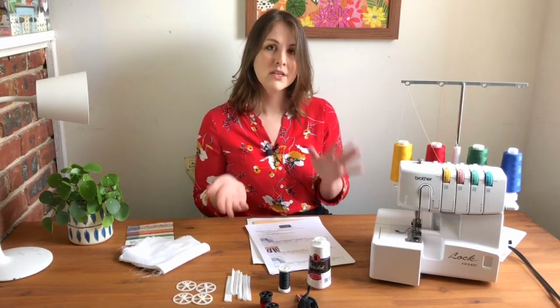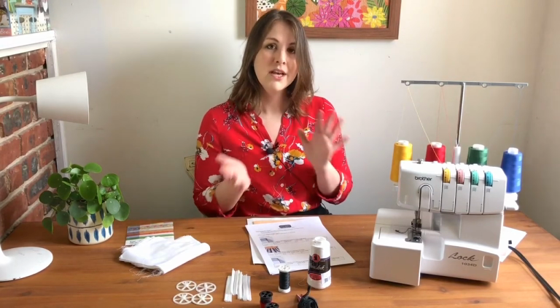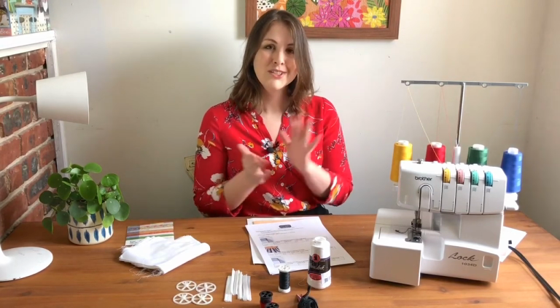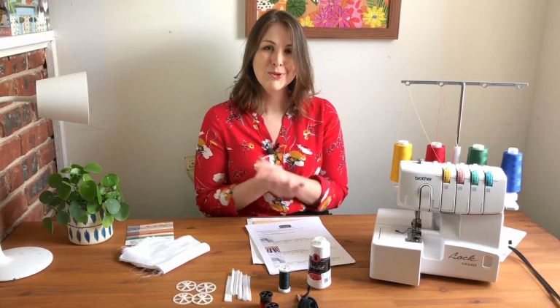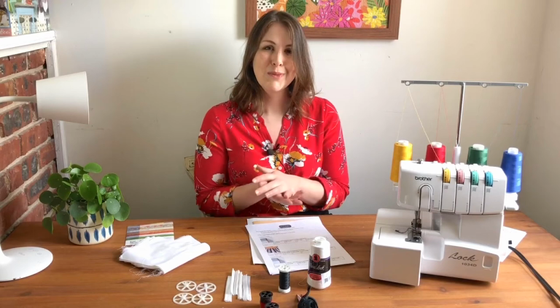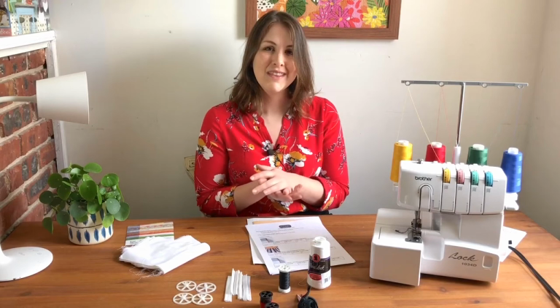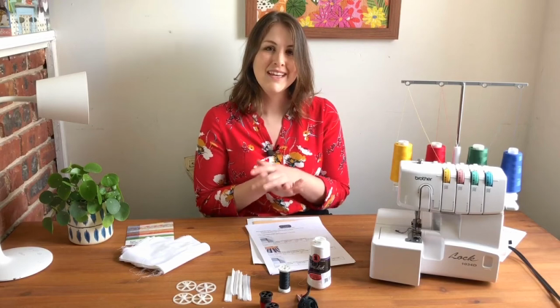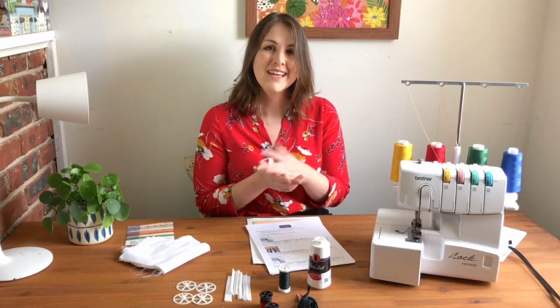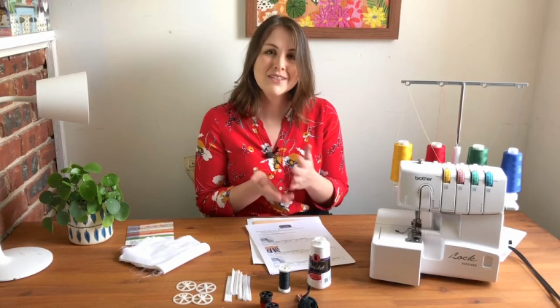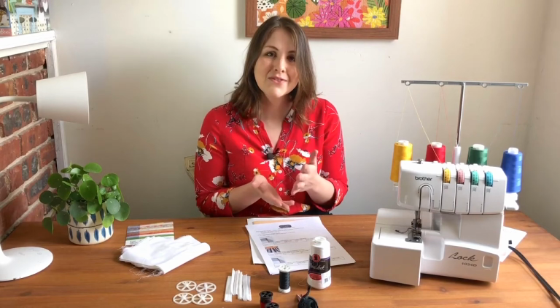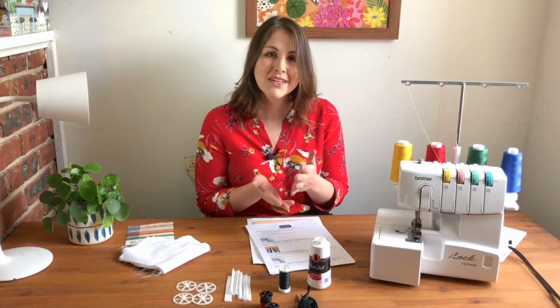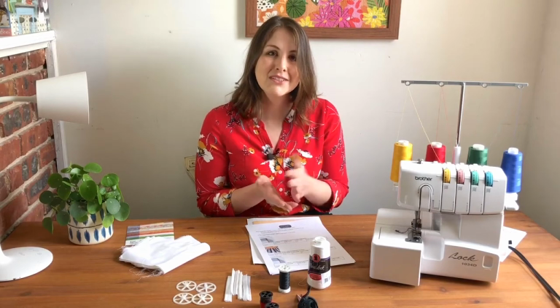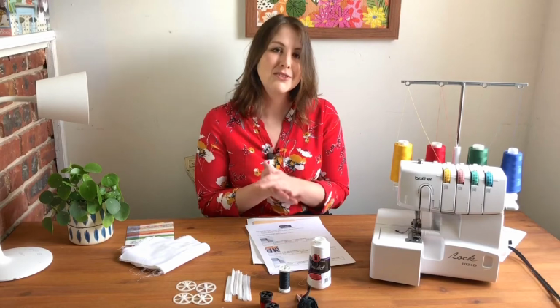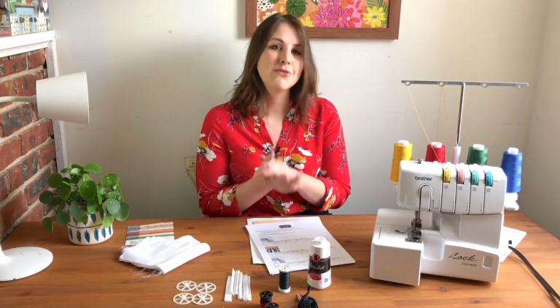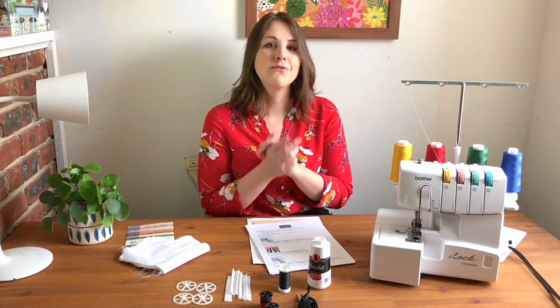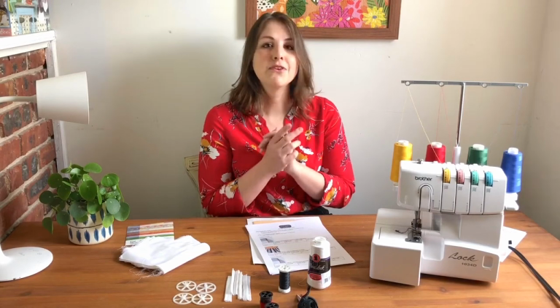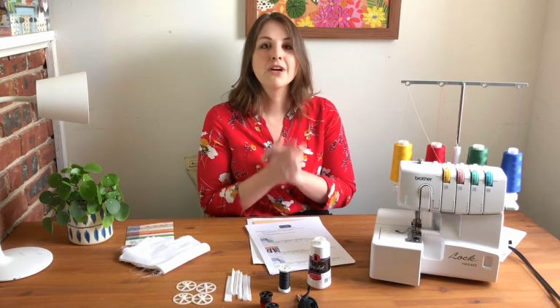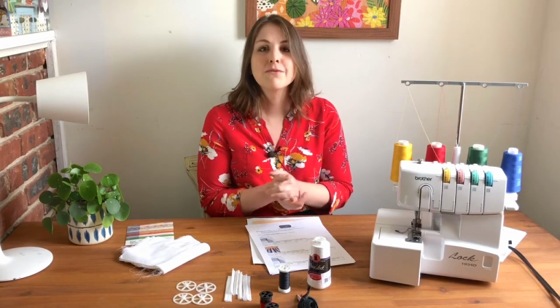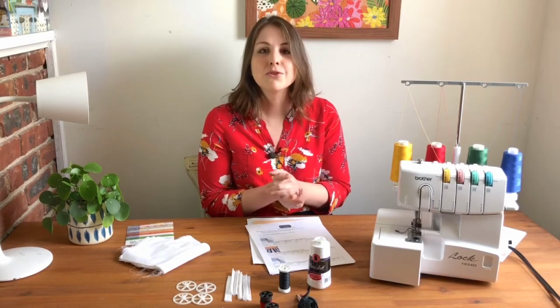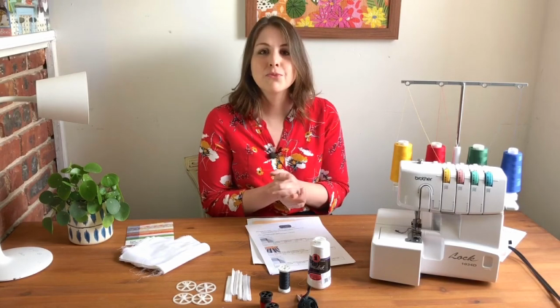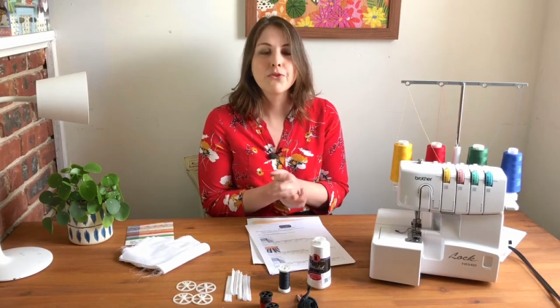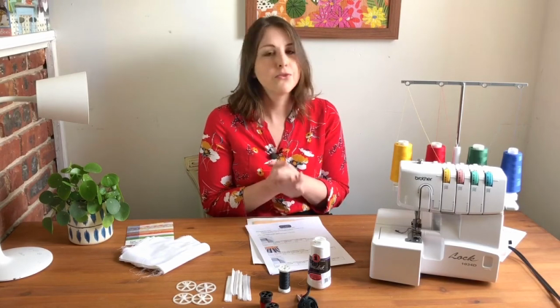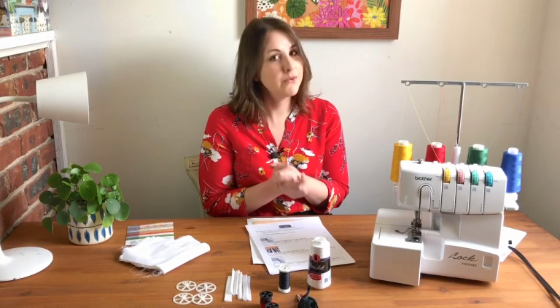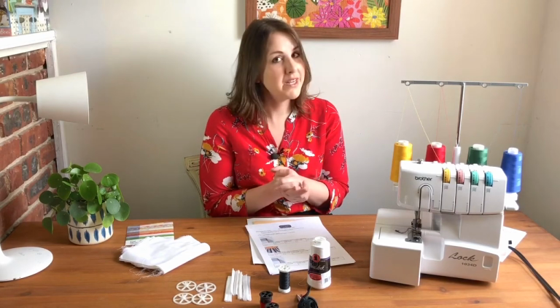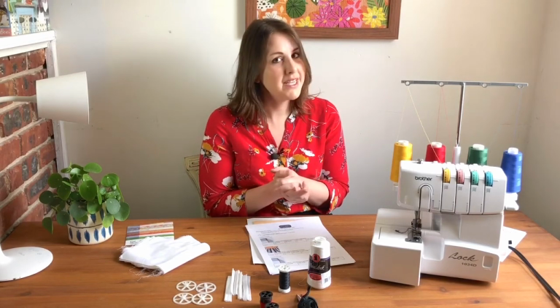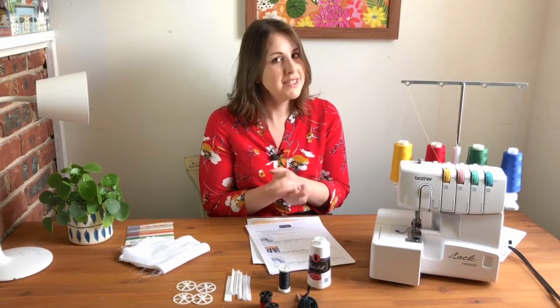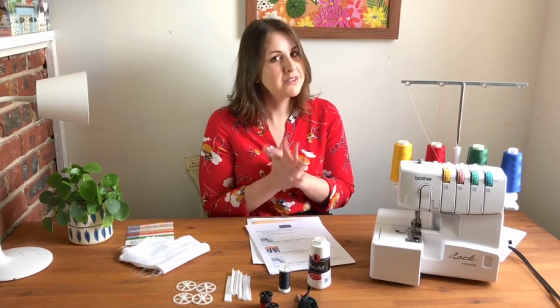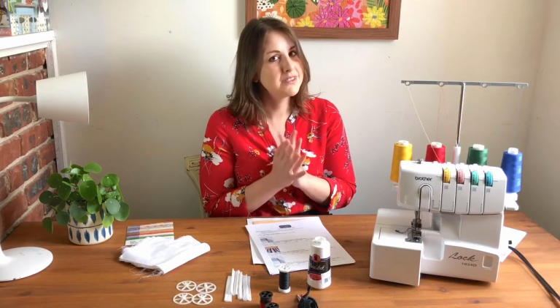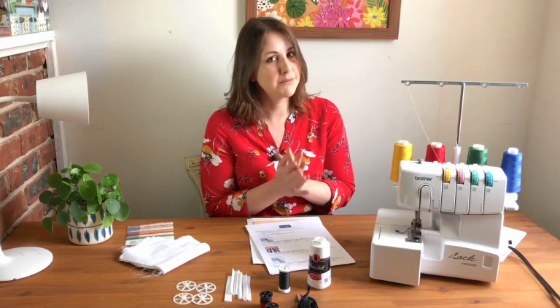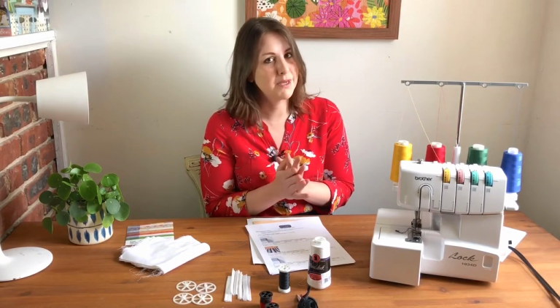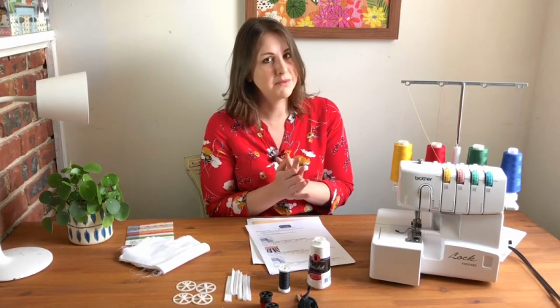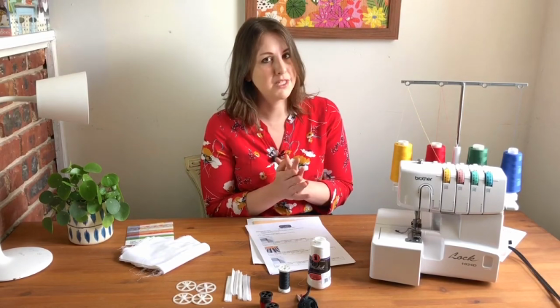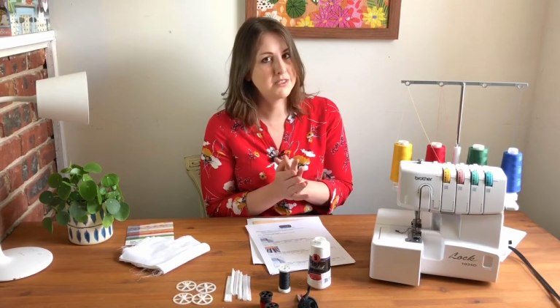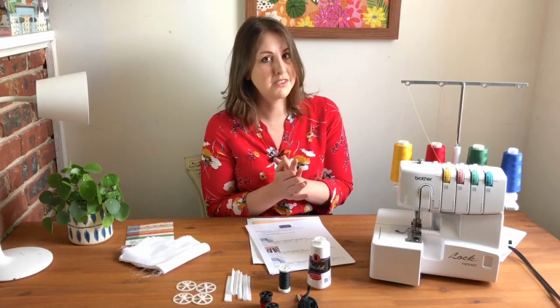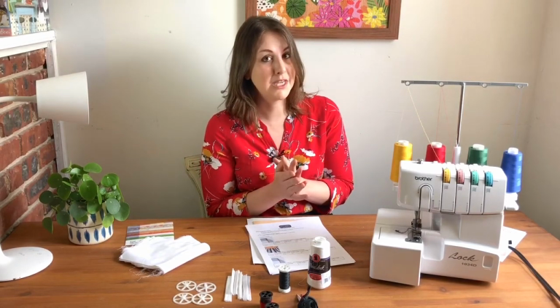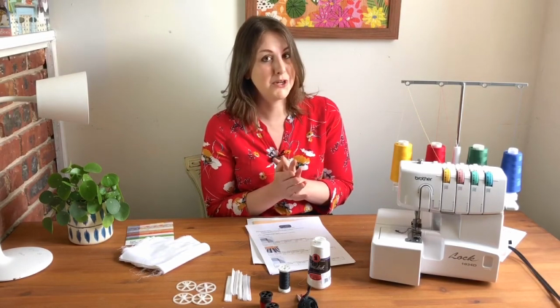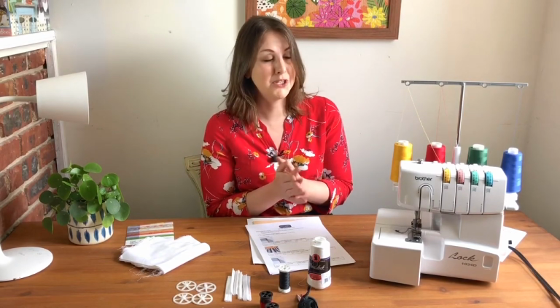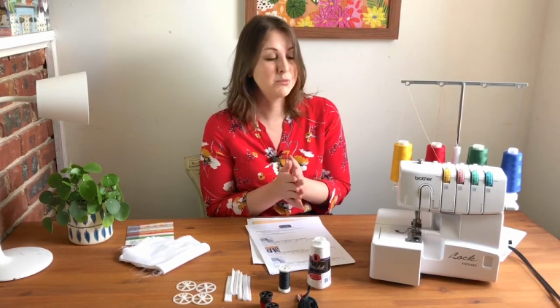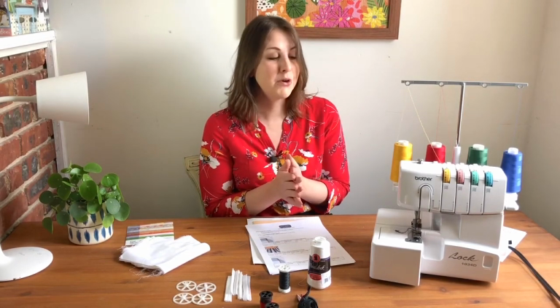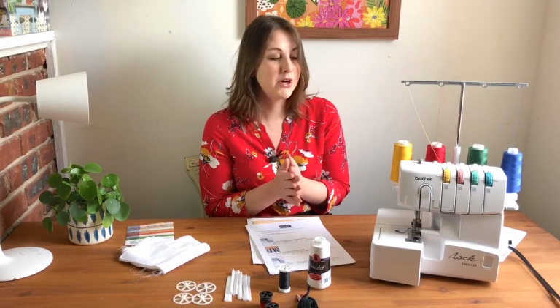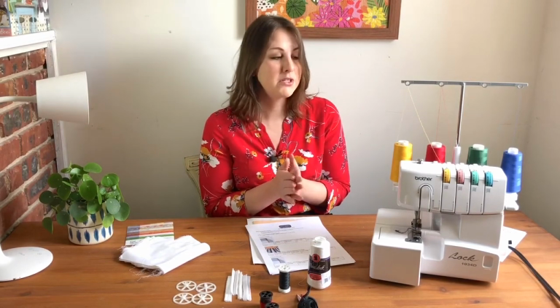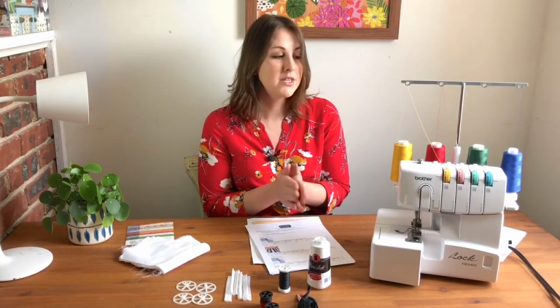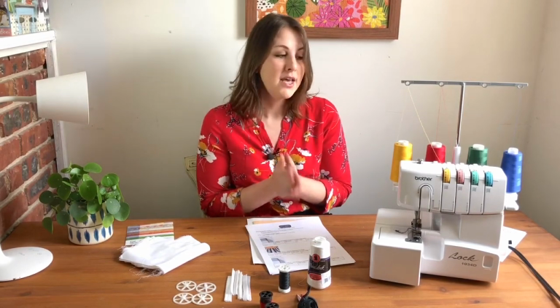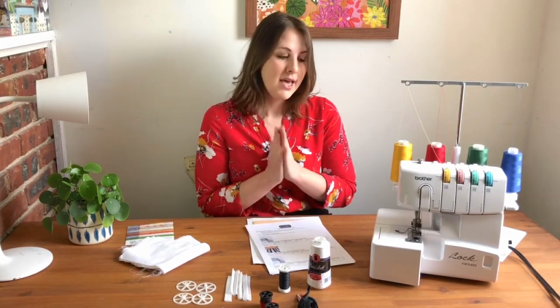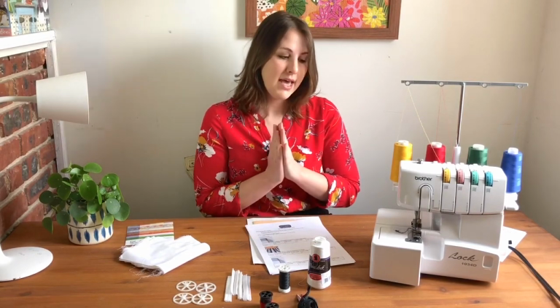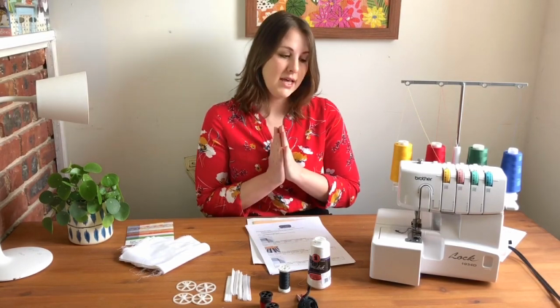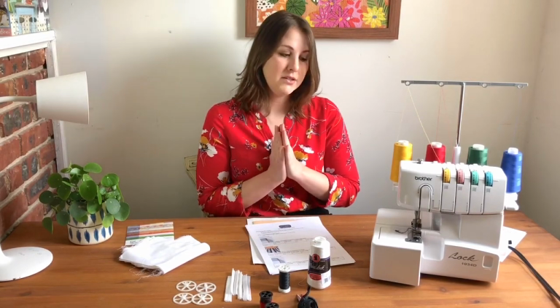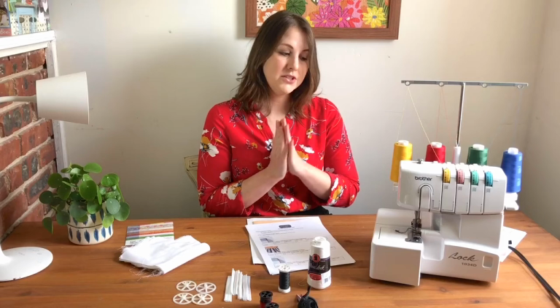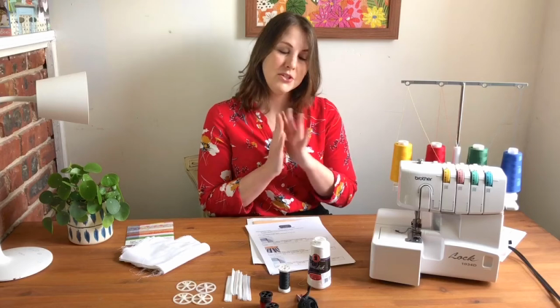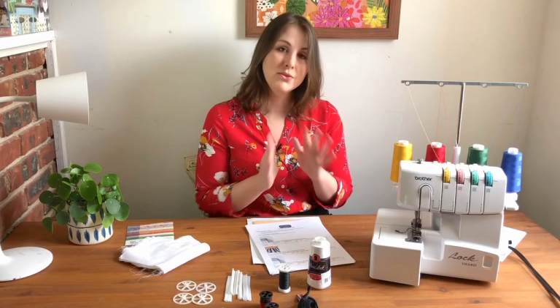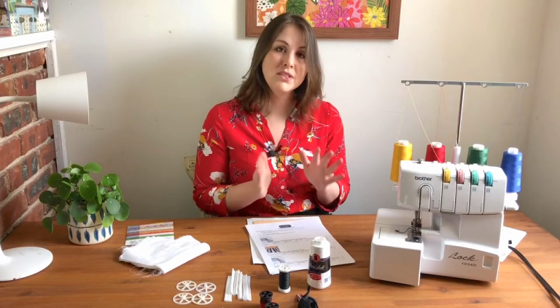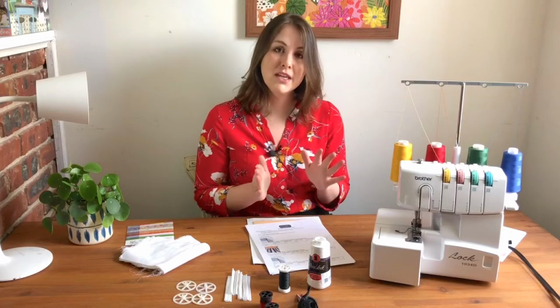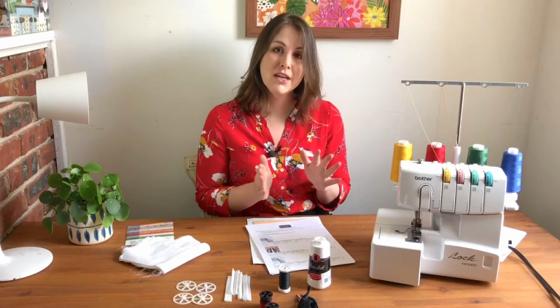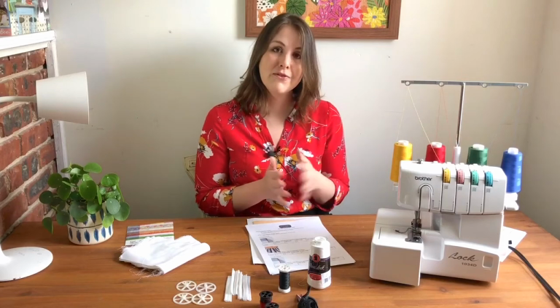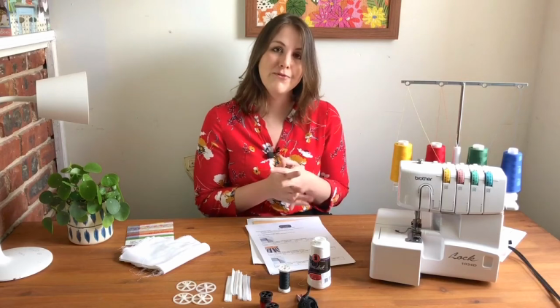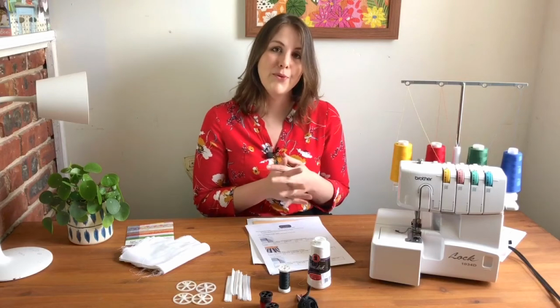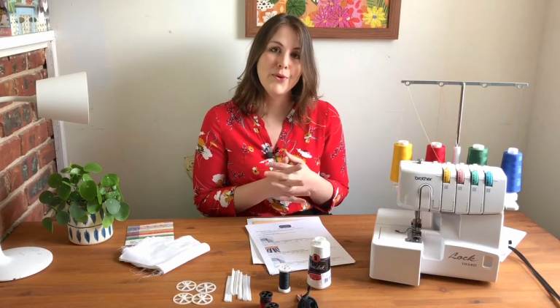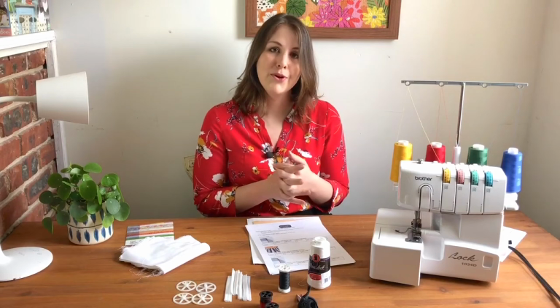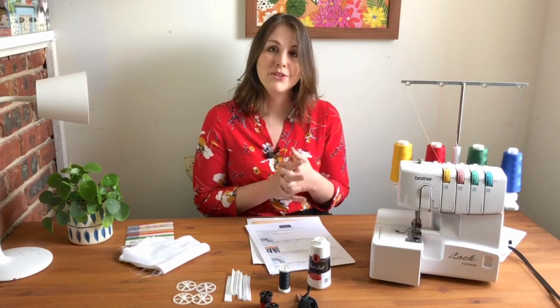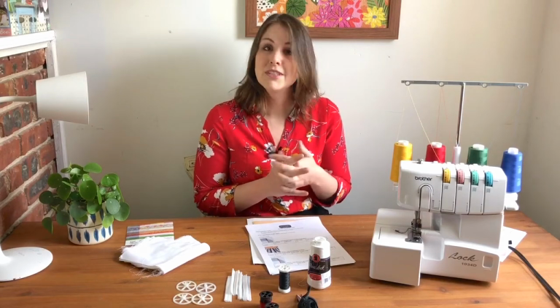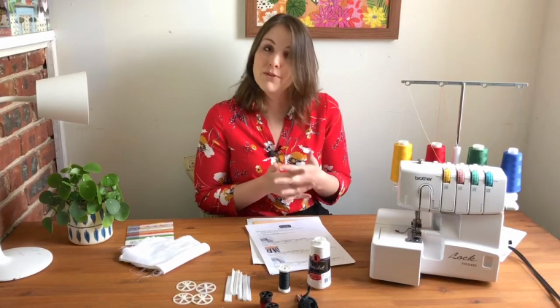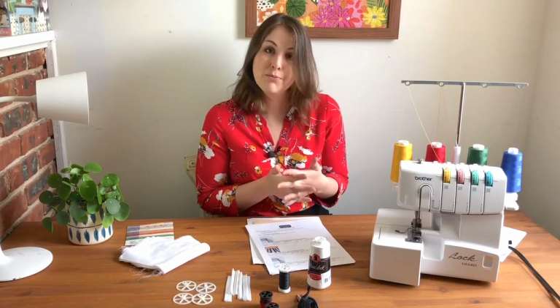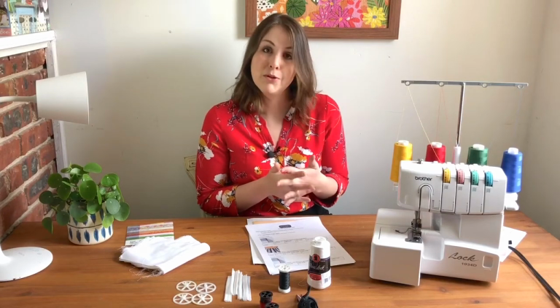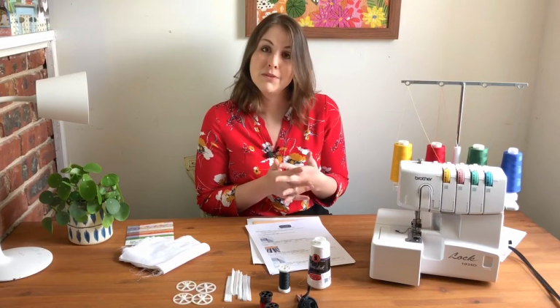By the end of this, you'll feel comfortable threading it — sometimes that's the scariest part — and using it for different purposes.